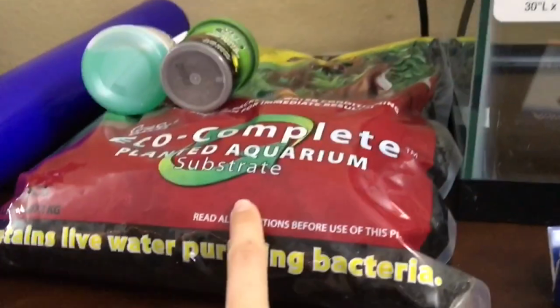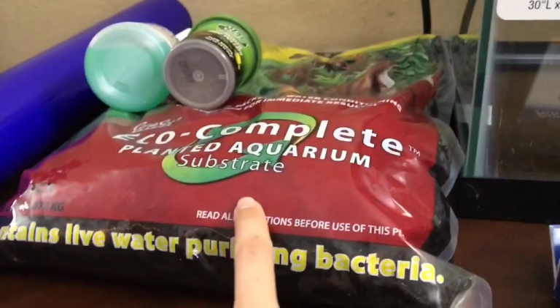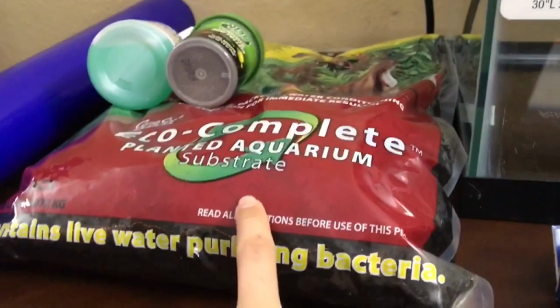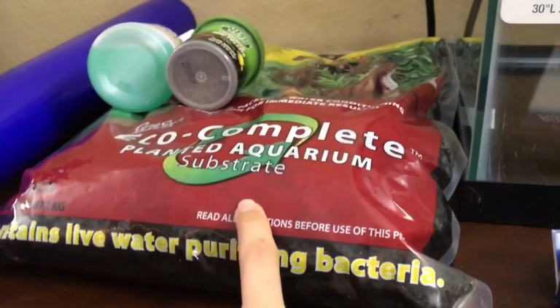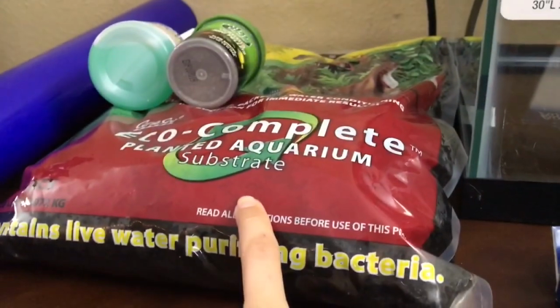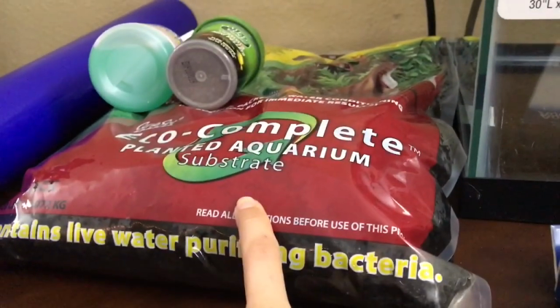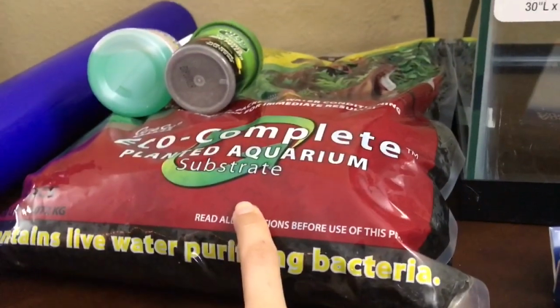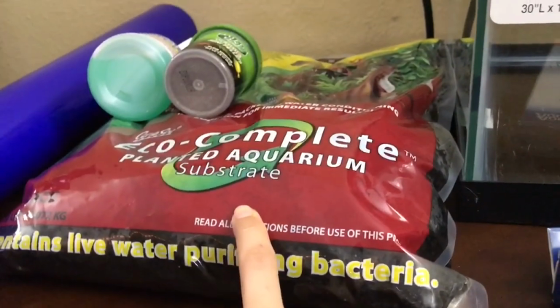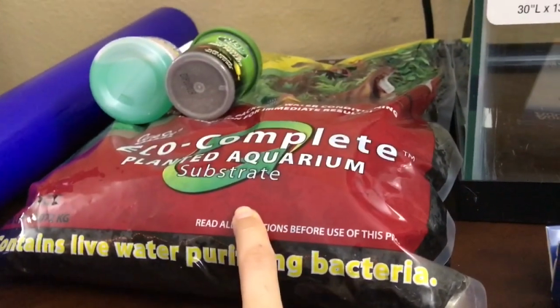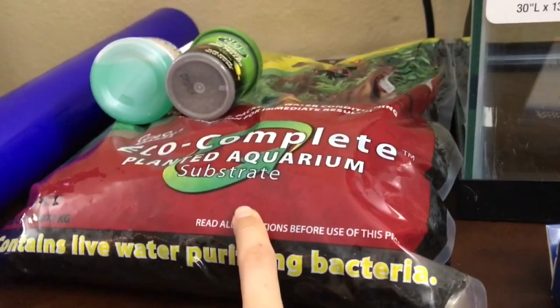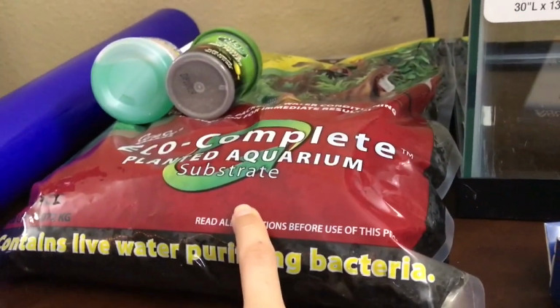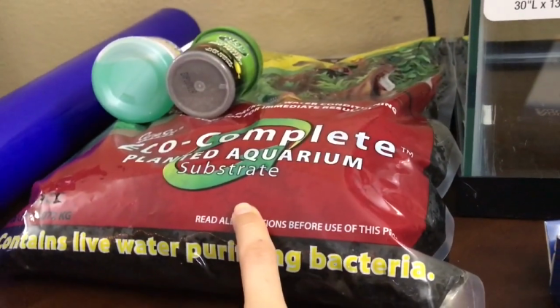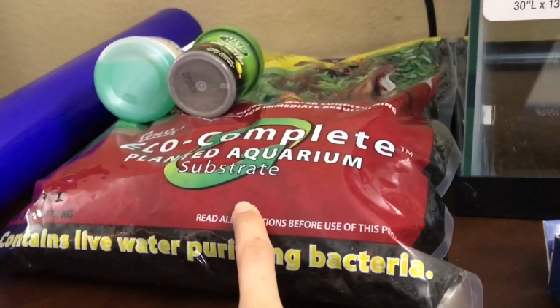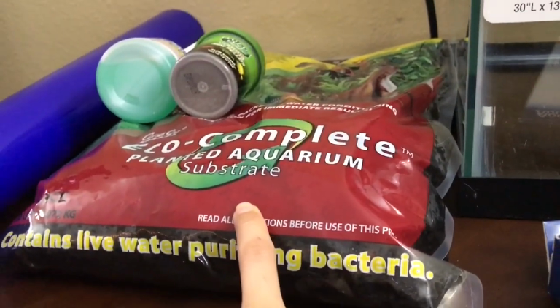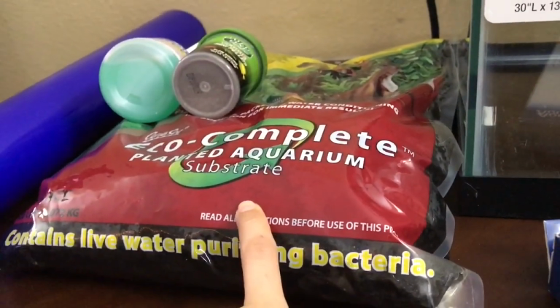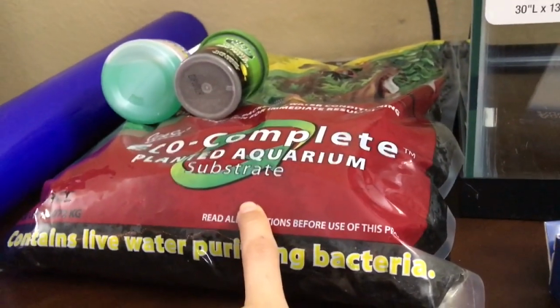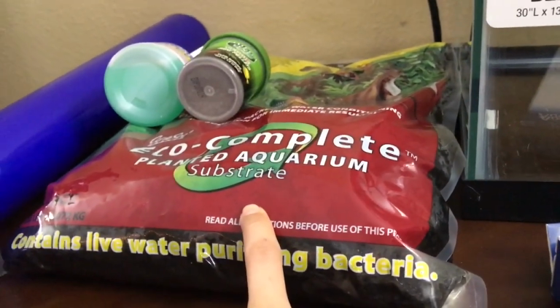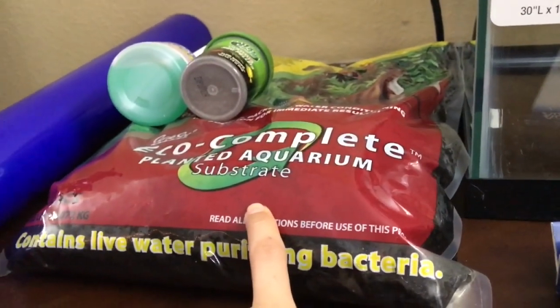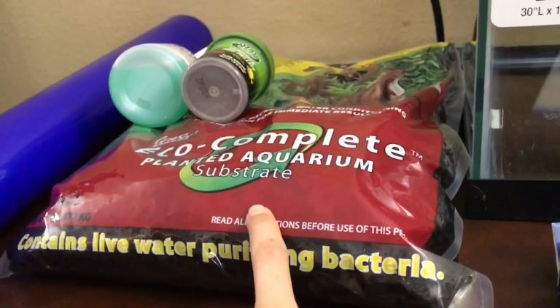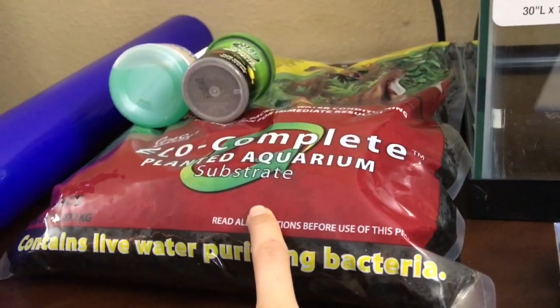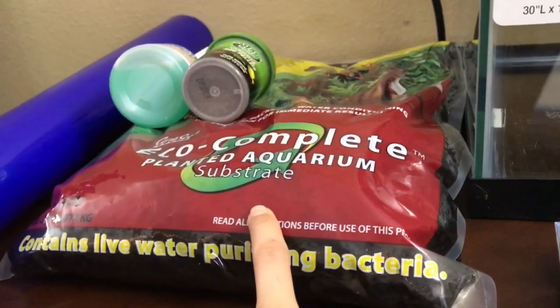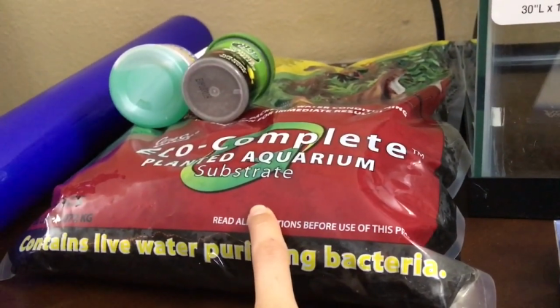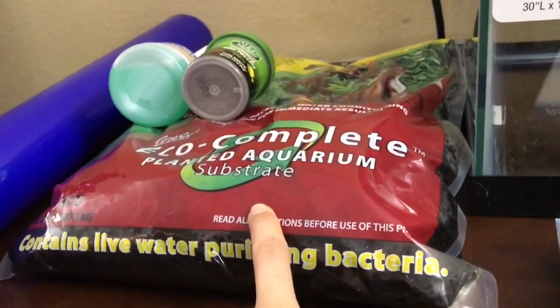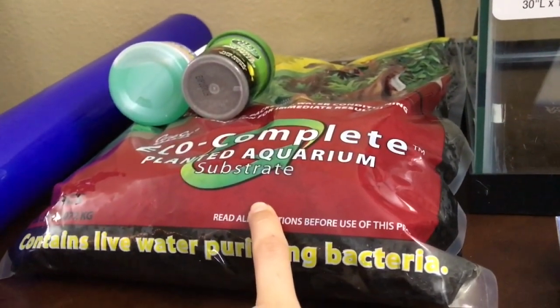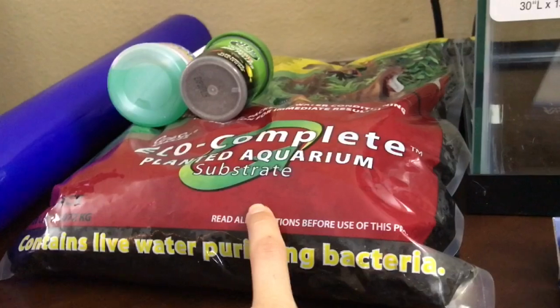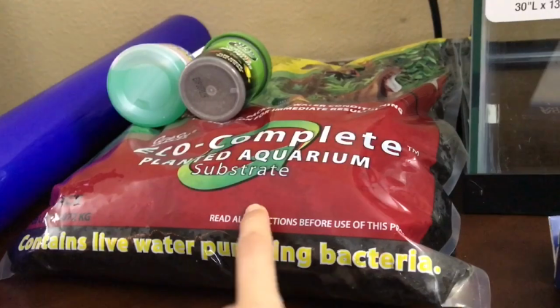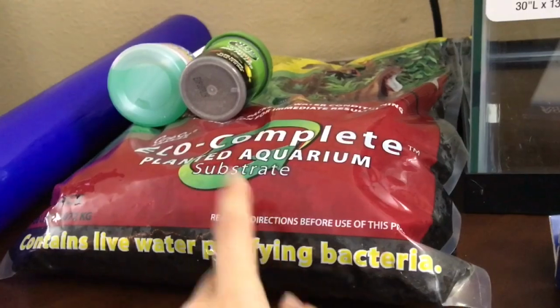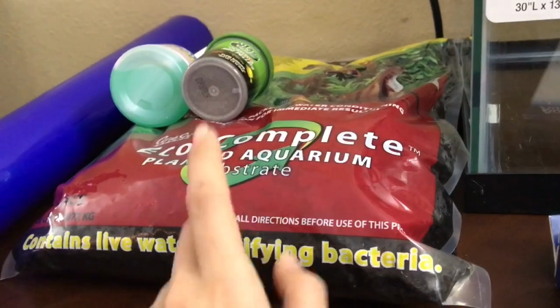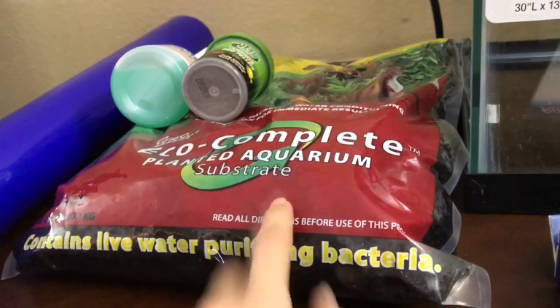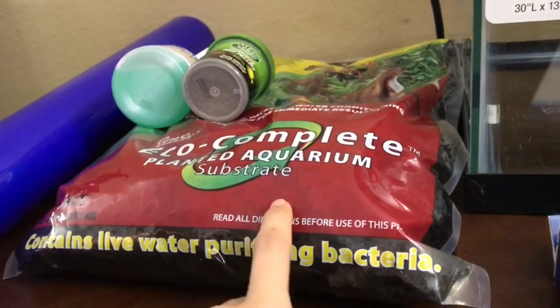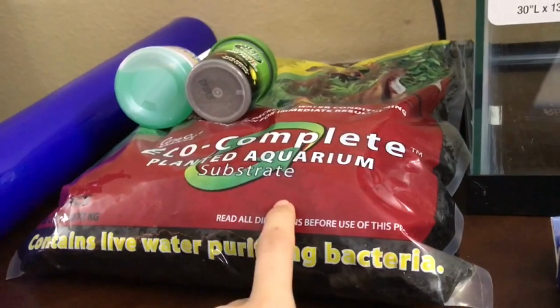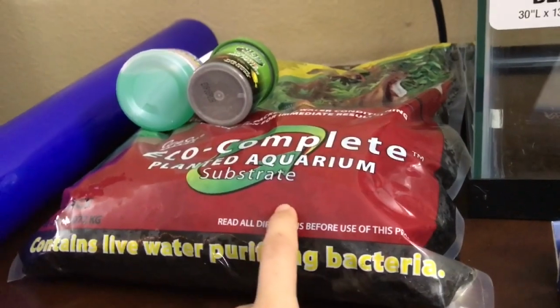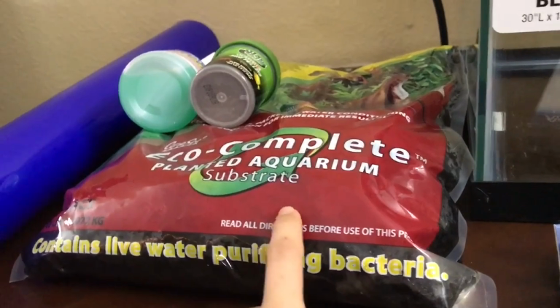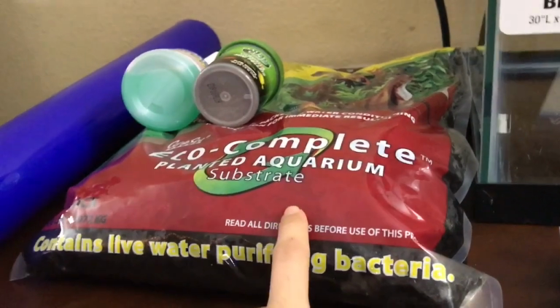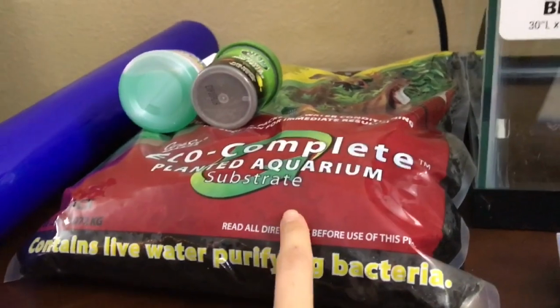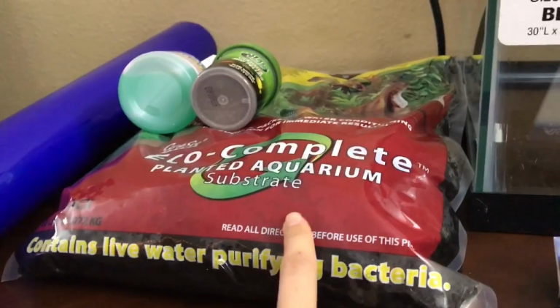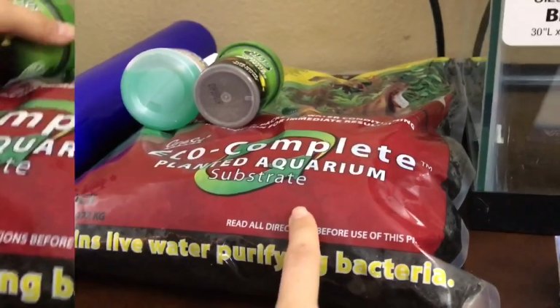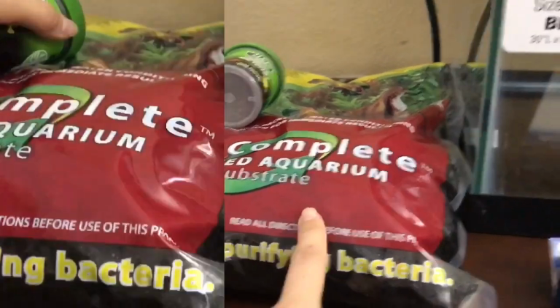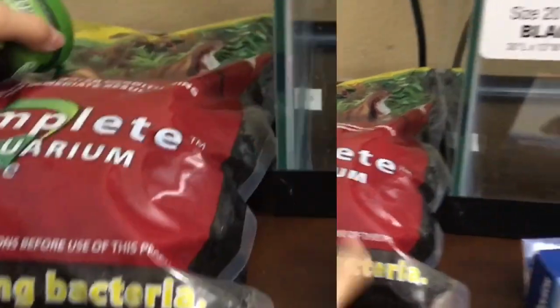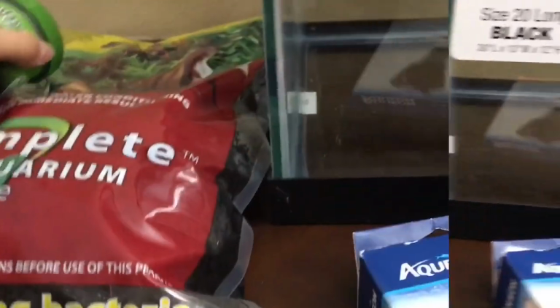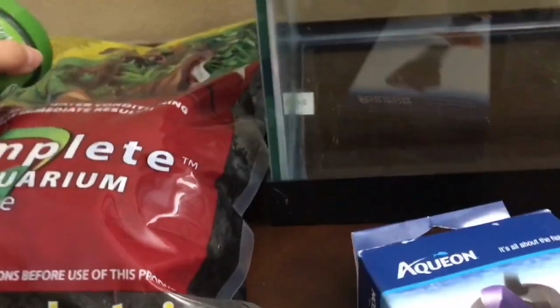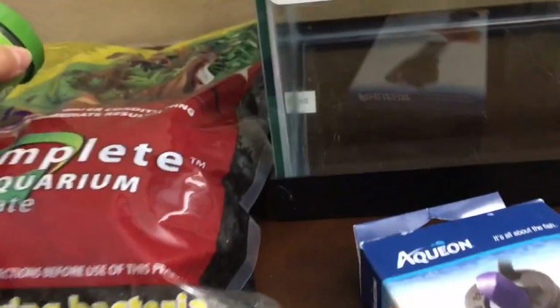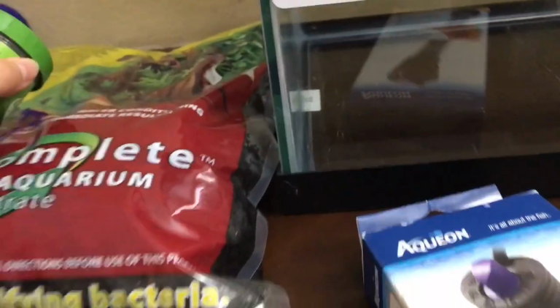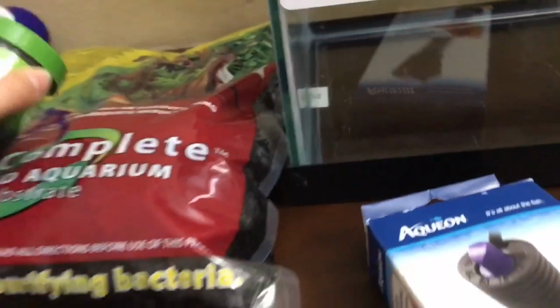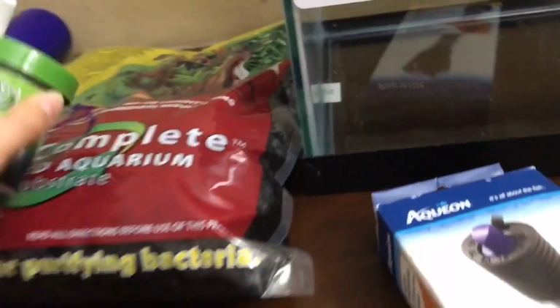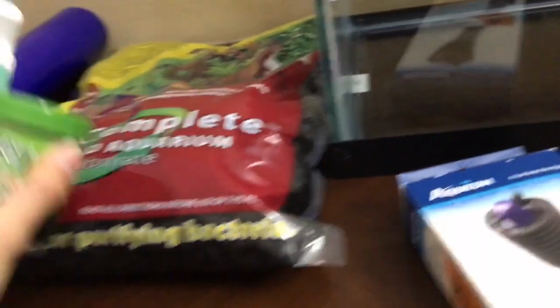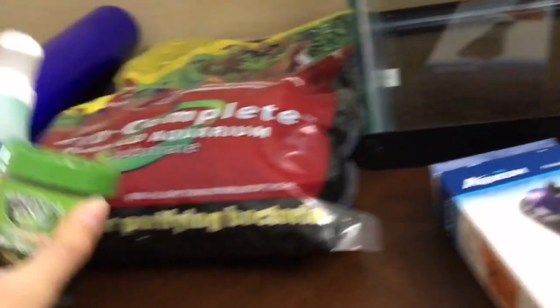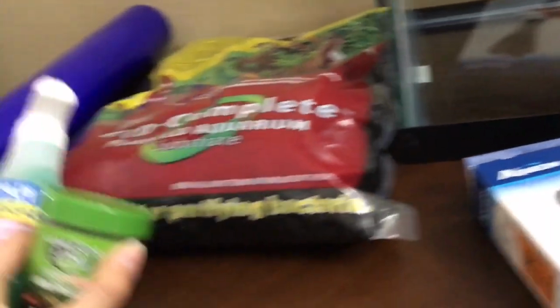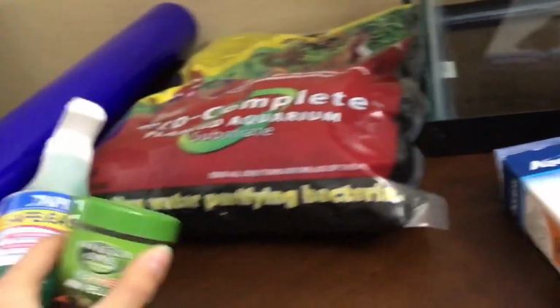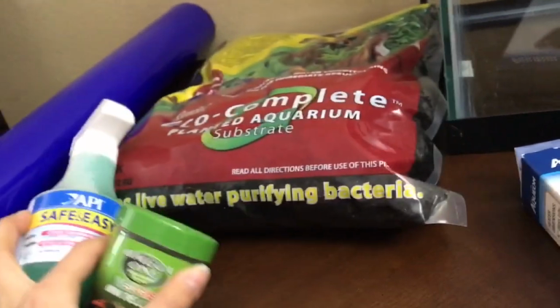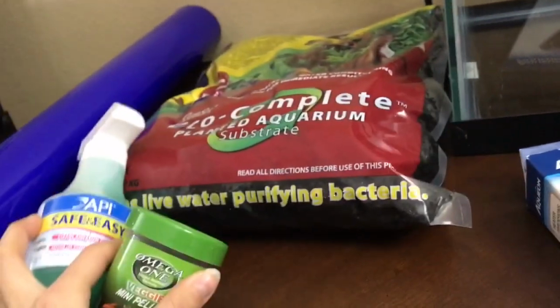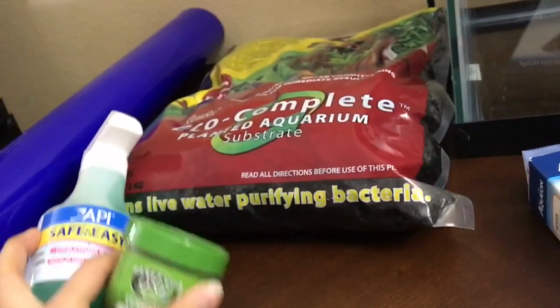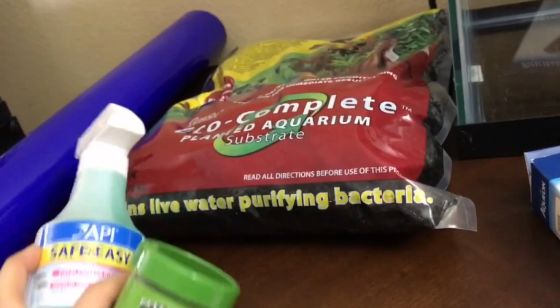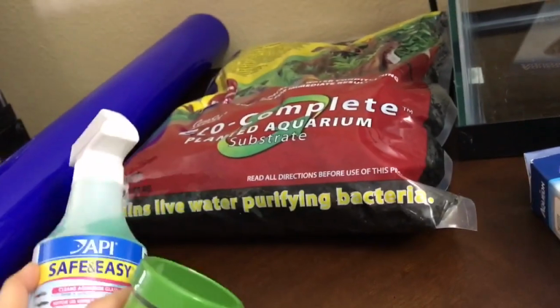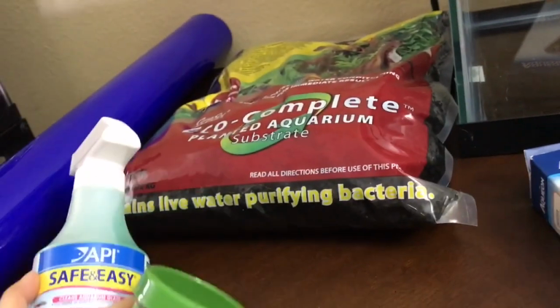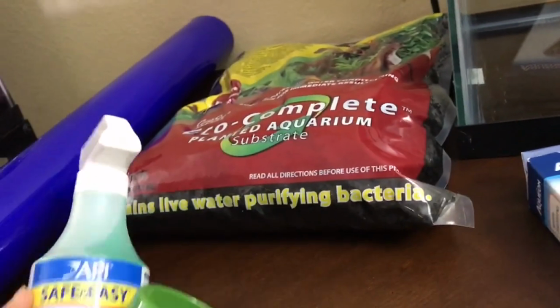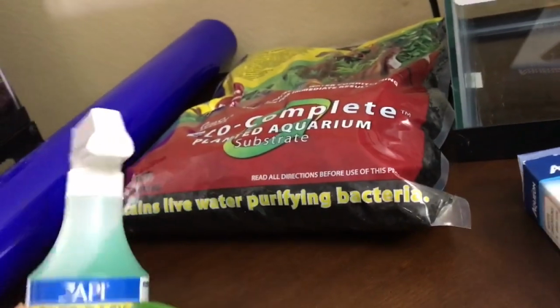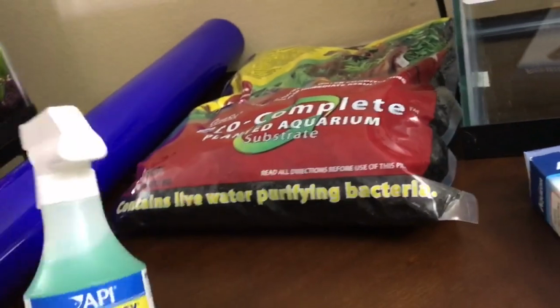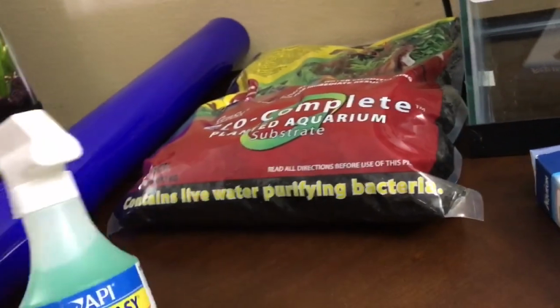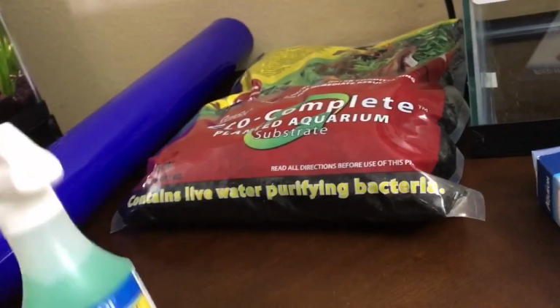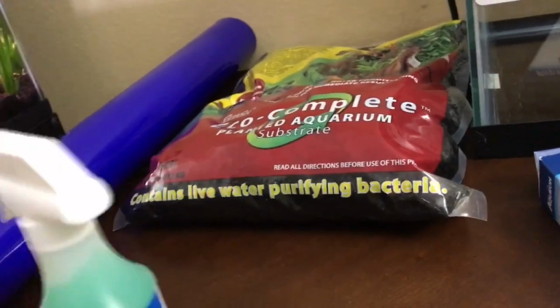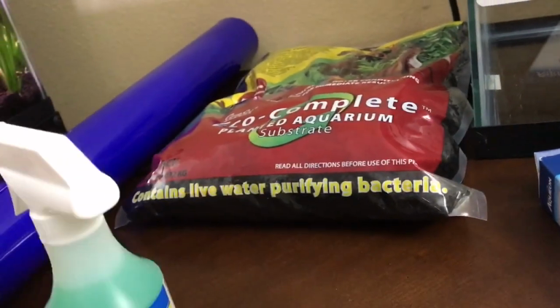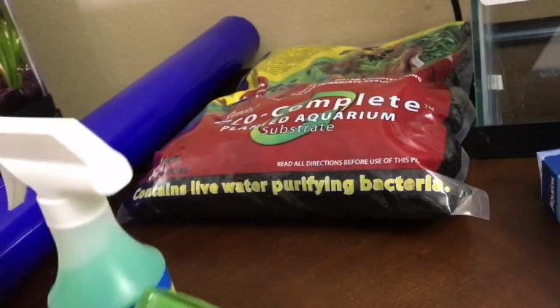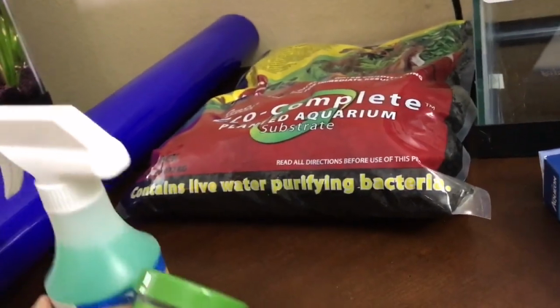I also got the Eco Complete Planted Aquarium Substrate online as well. And then these three items I bought at Petco.